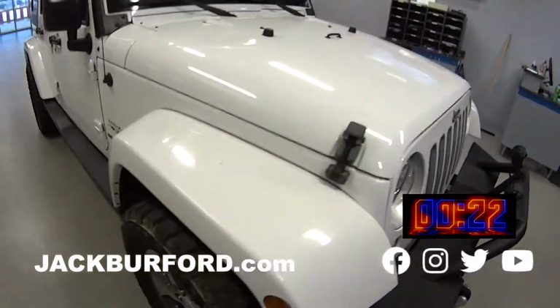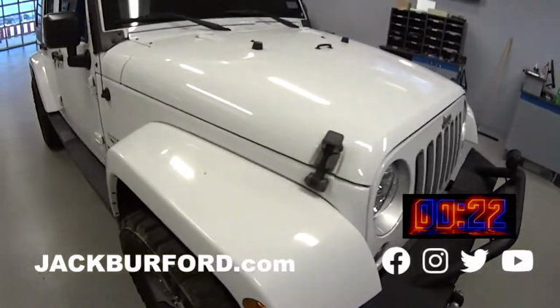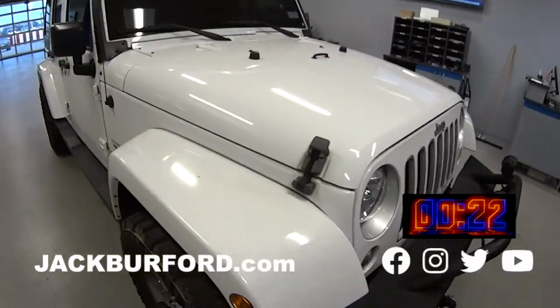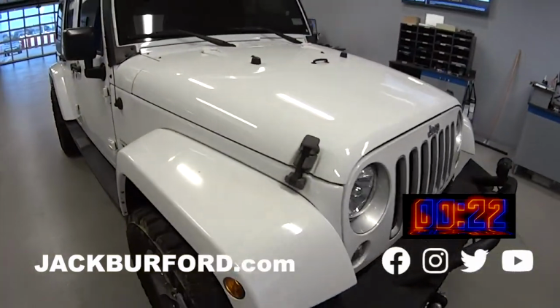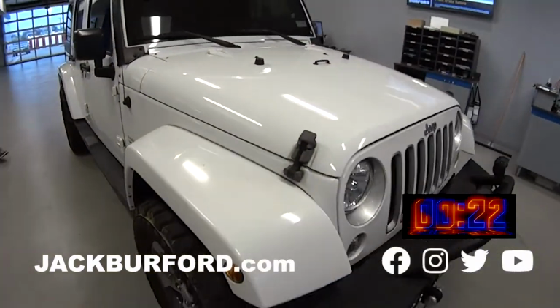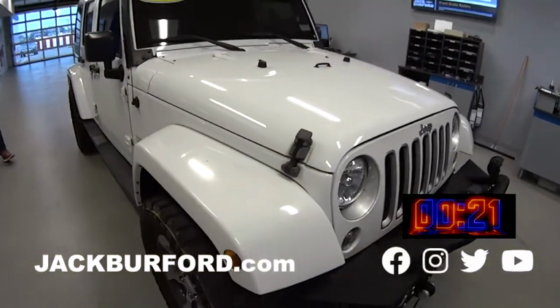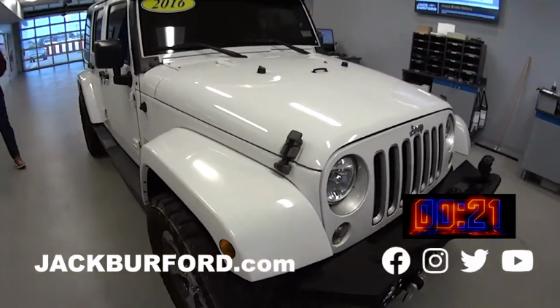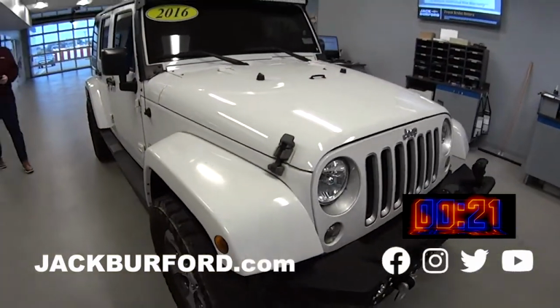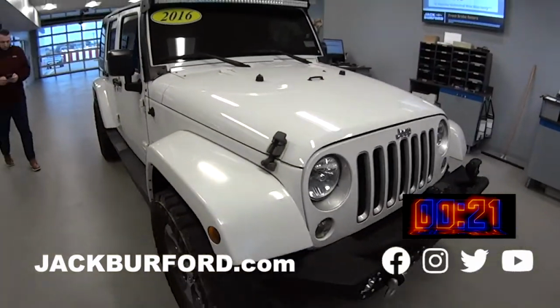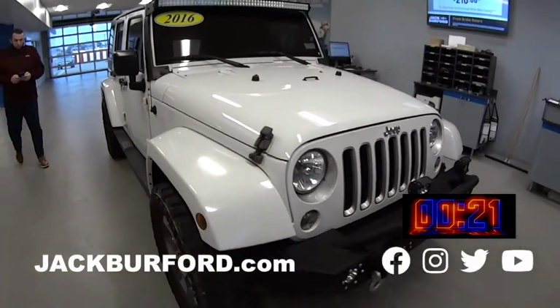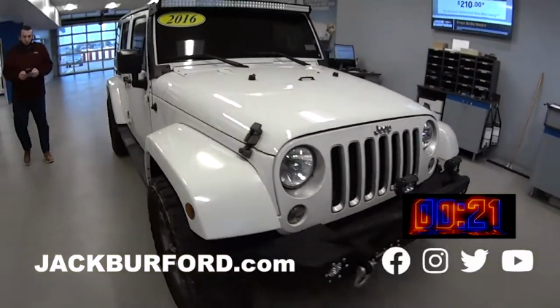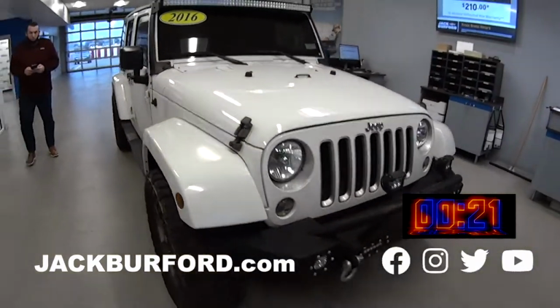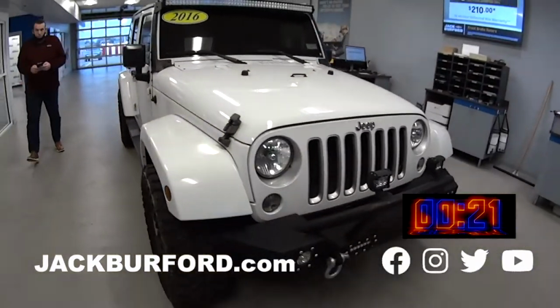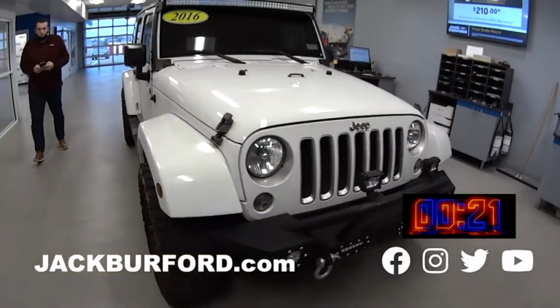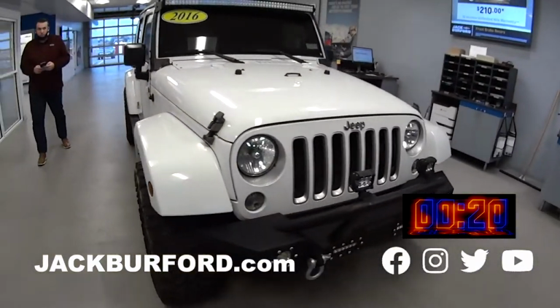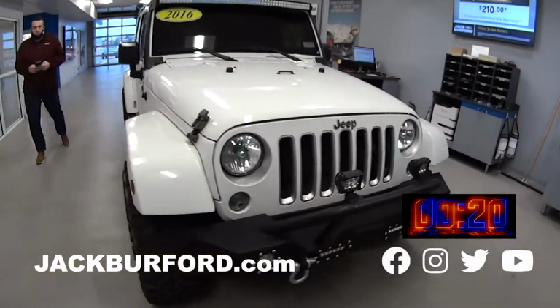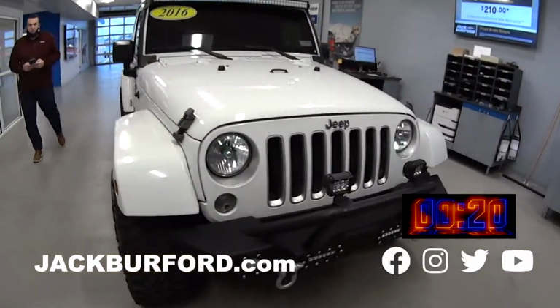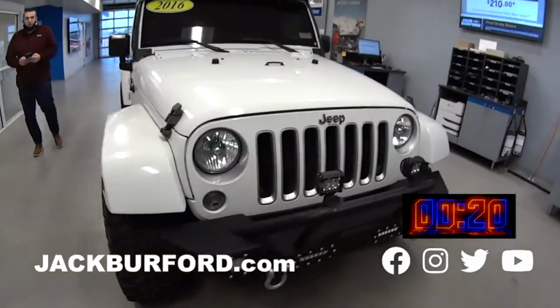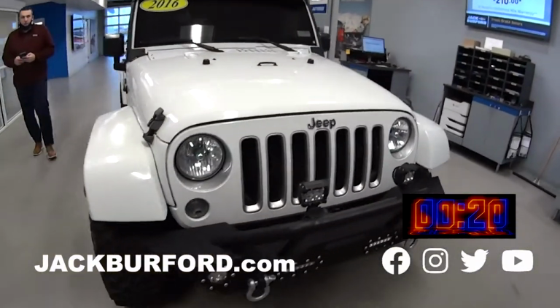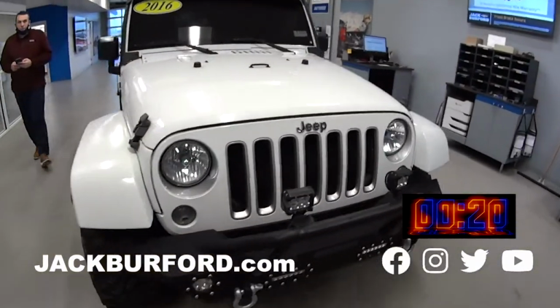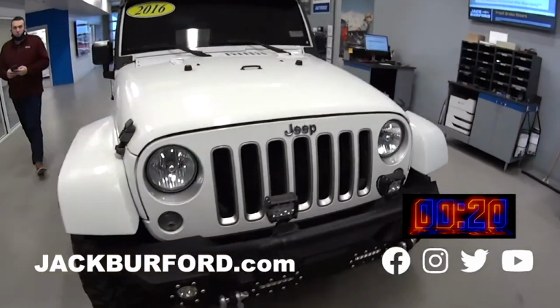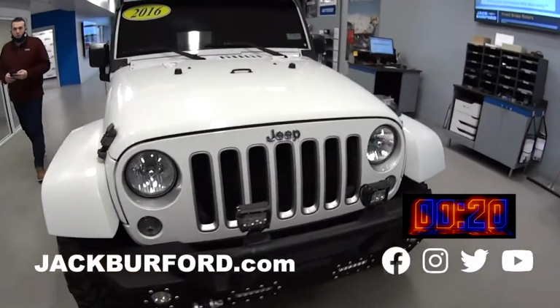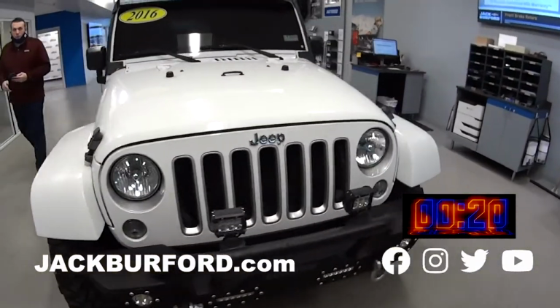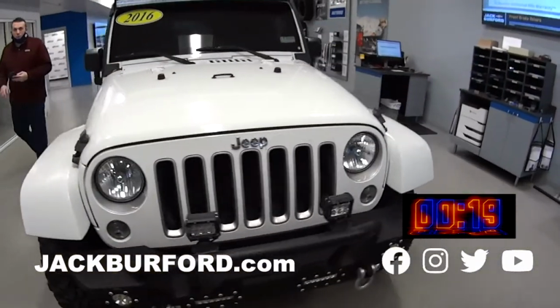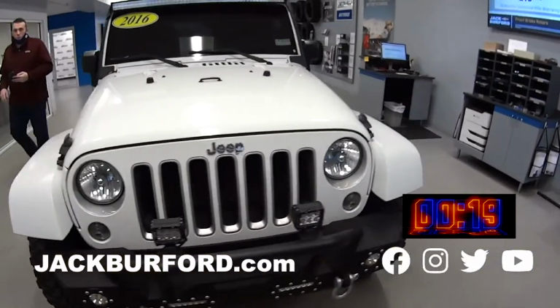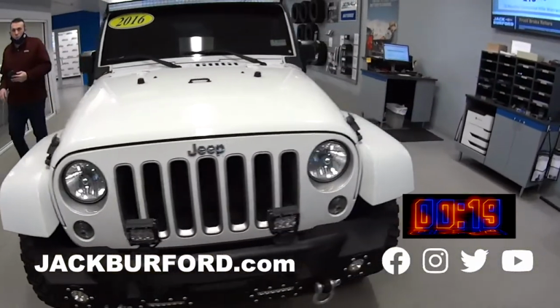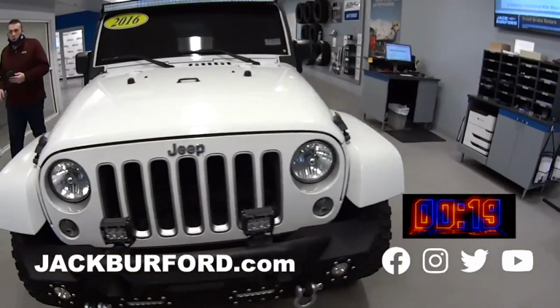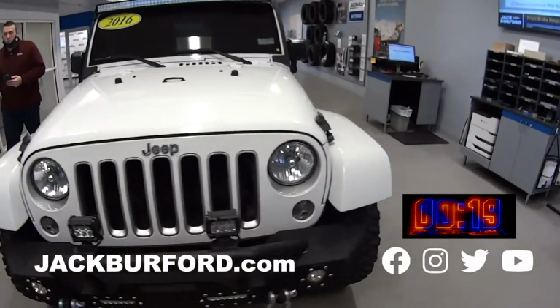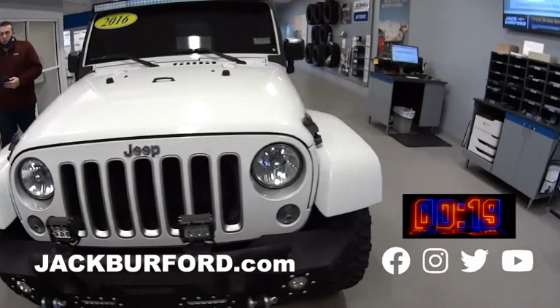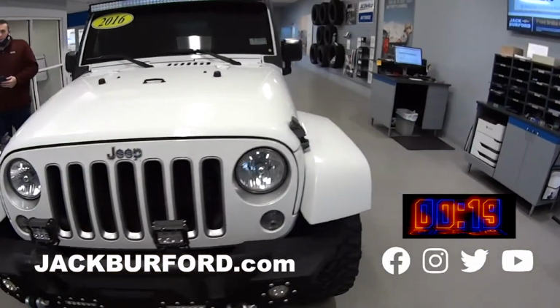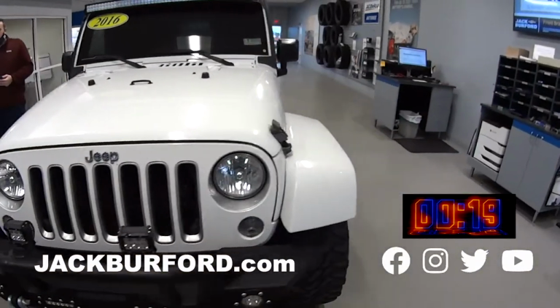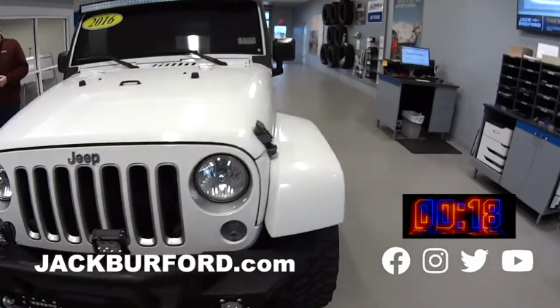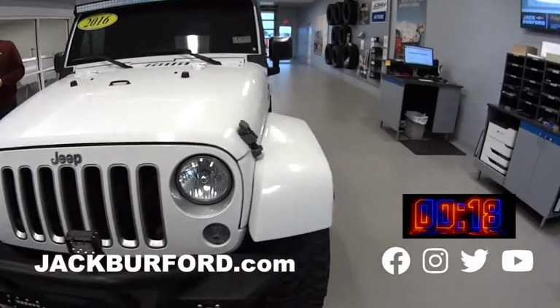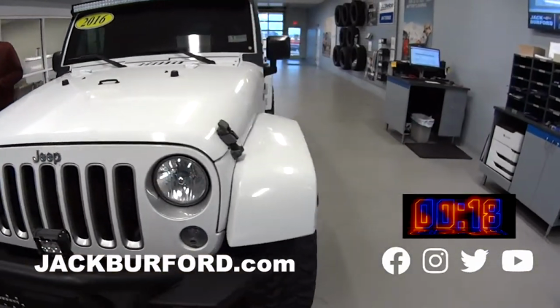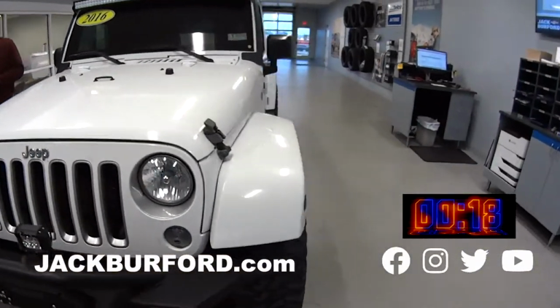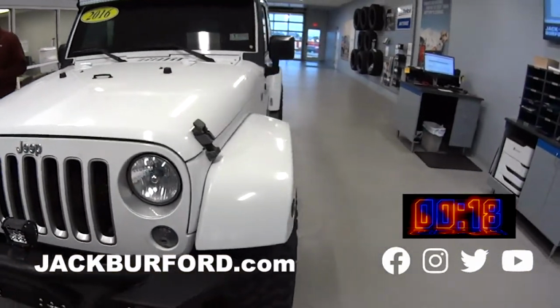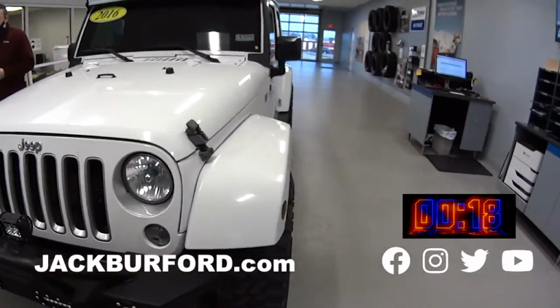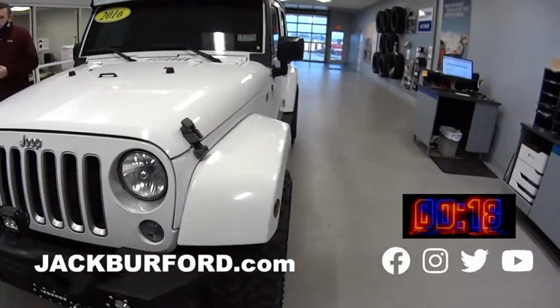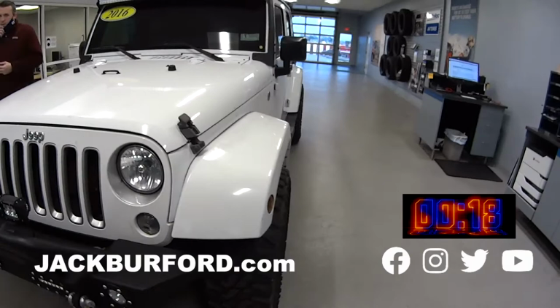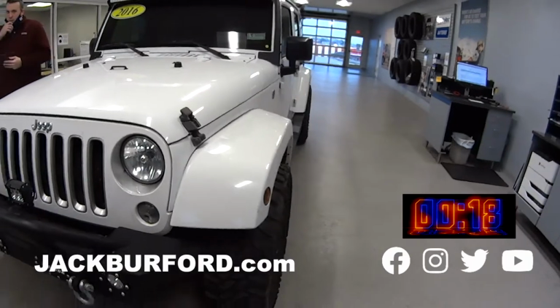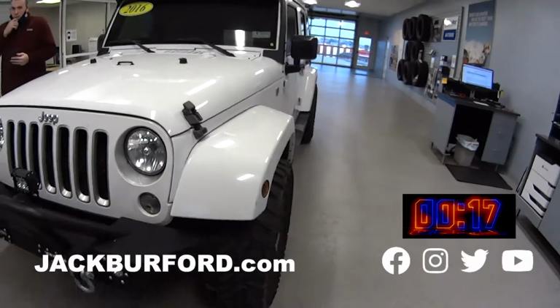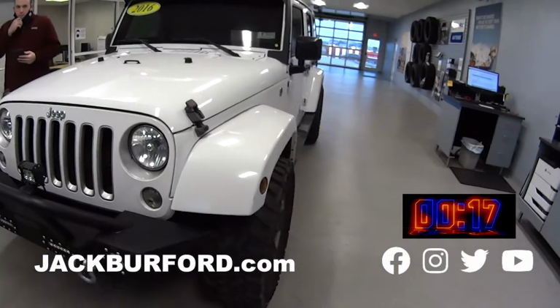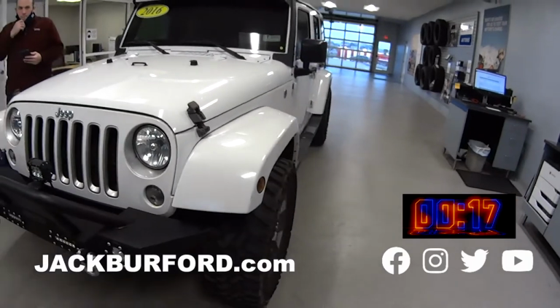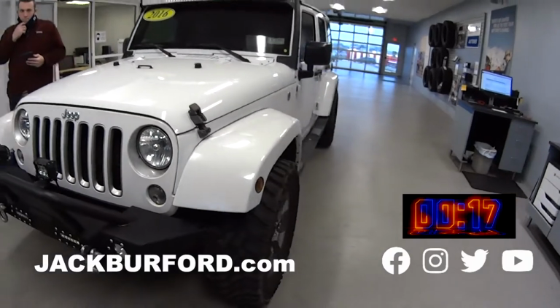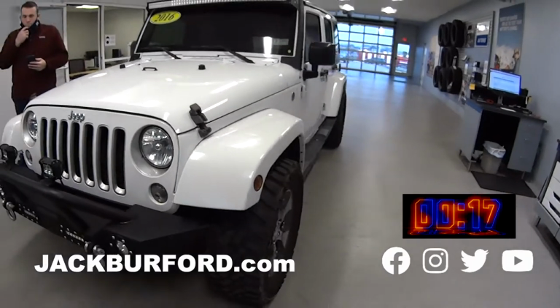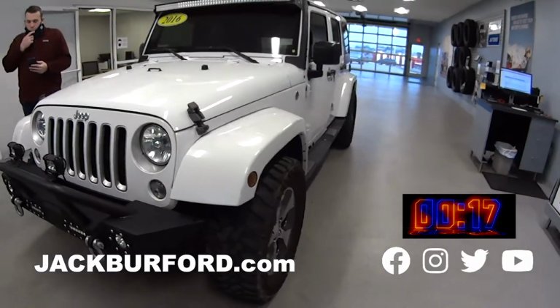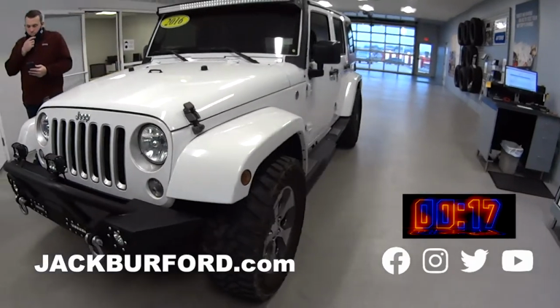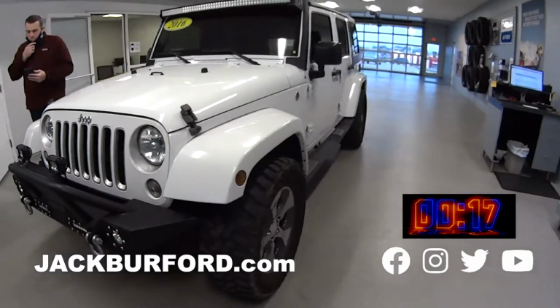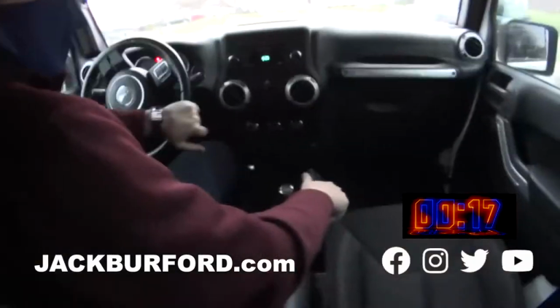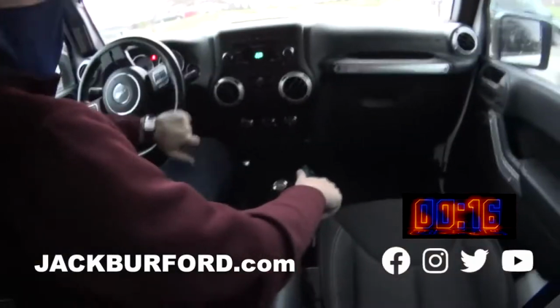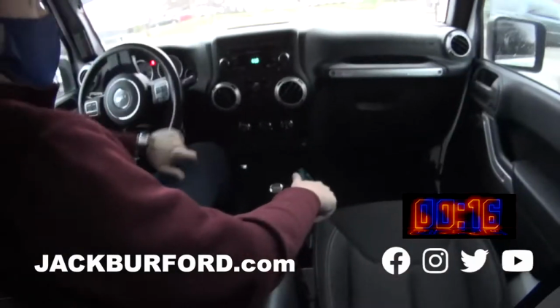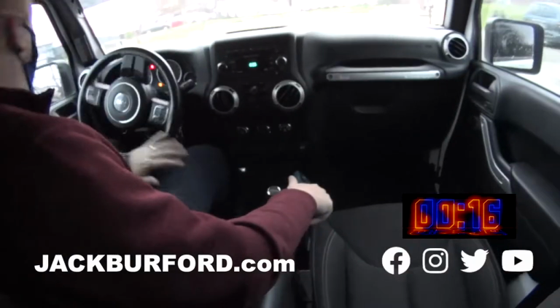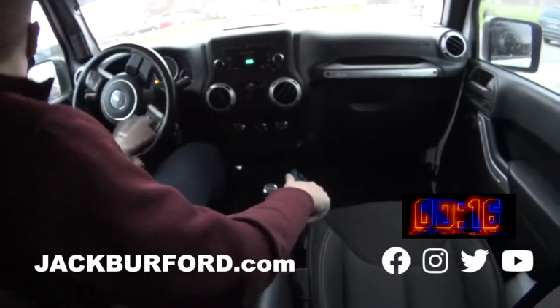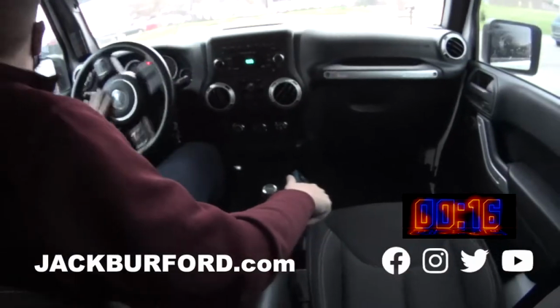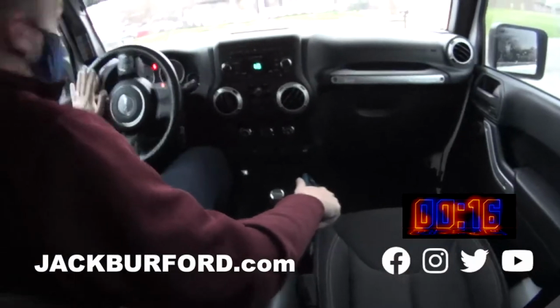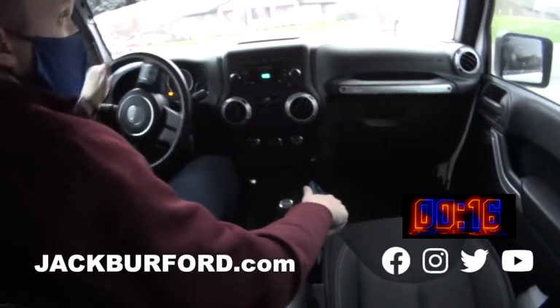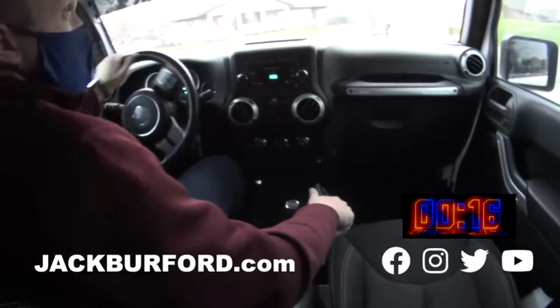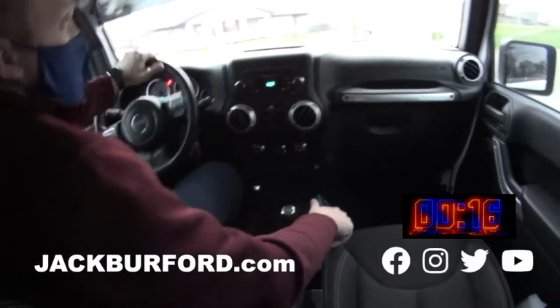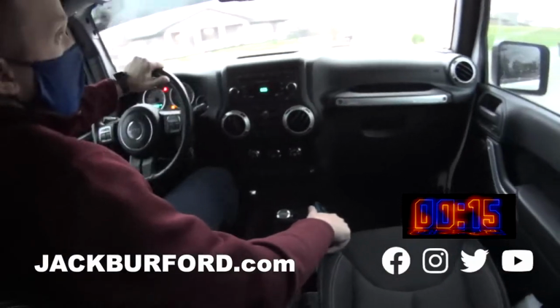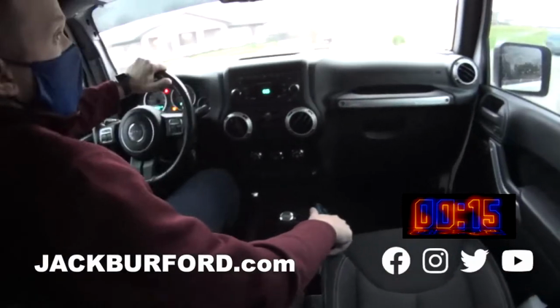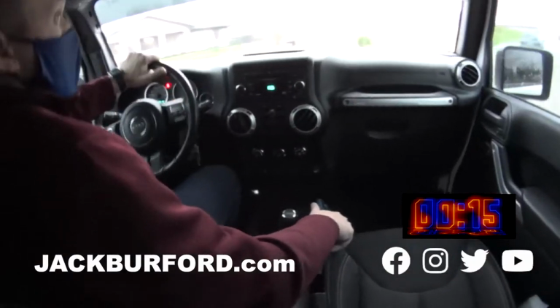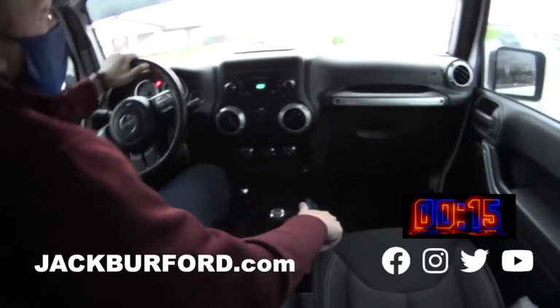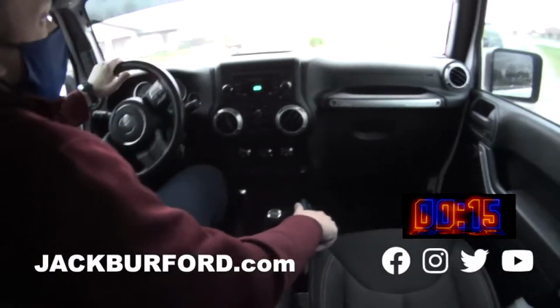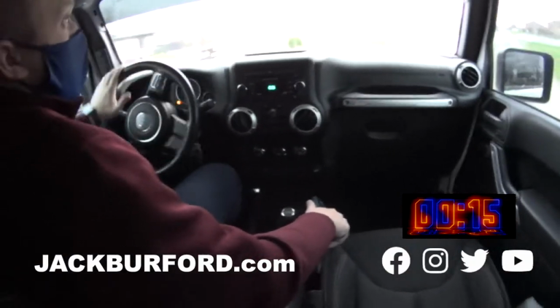It's got some heat. I'll tell you one thing, the heat works. It's toasty. And I hate the cold. This is a good snow Jeep right here.